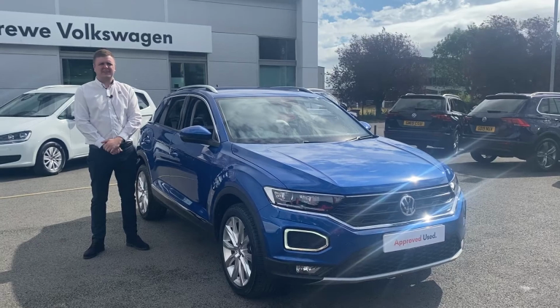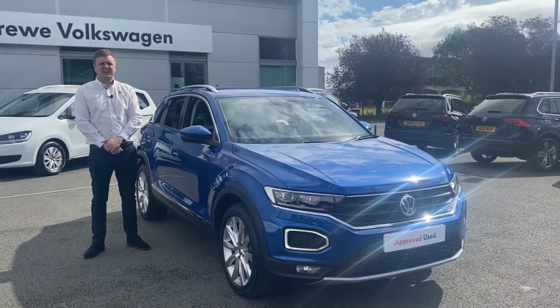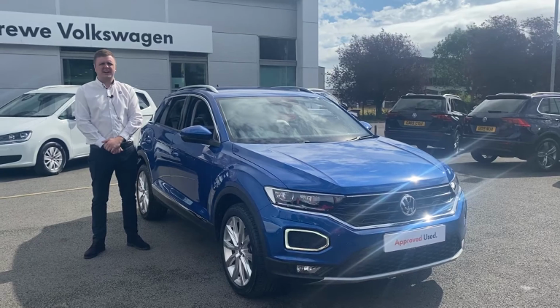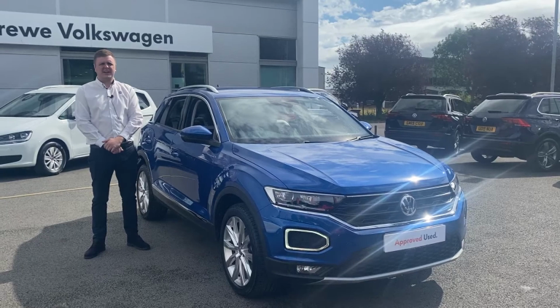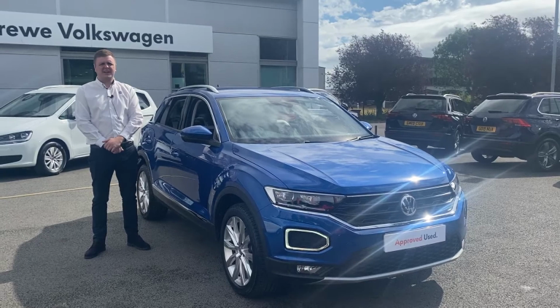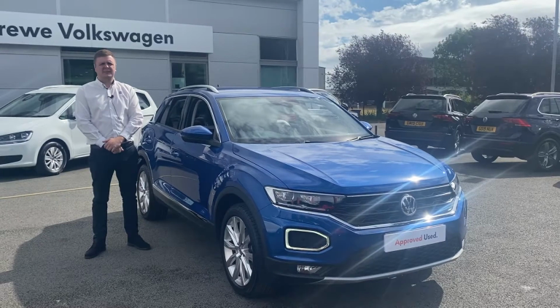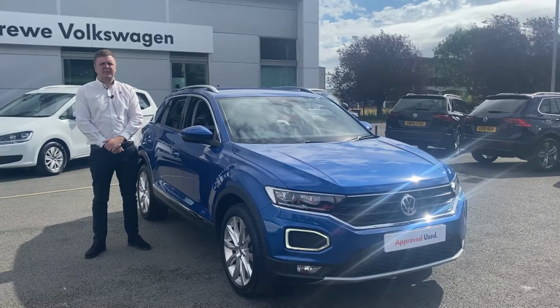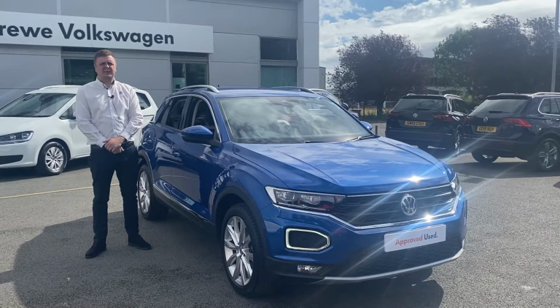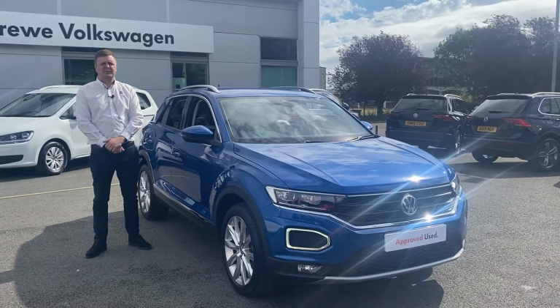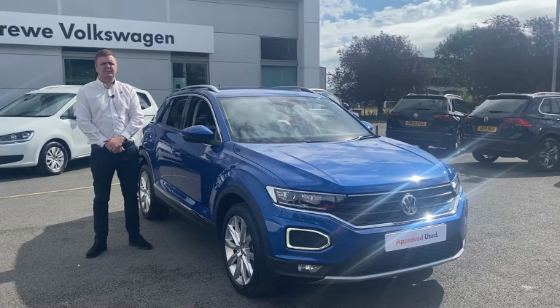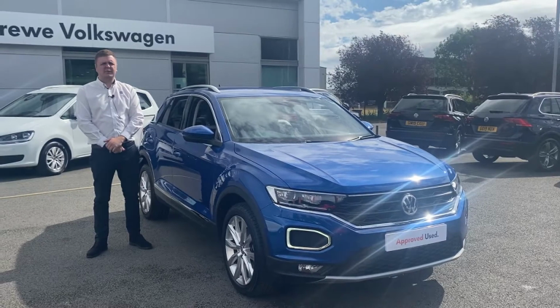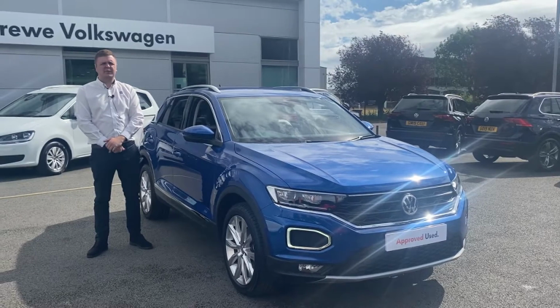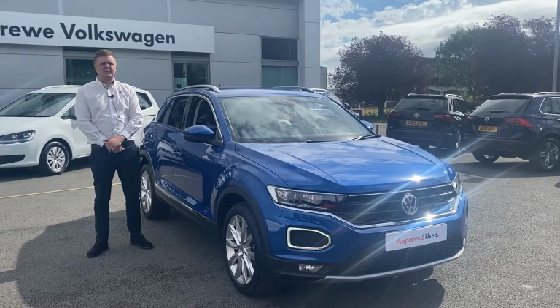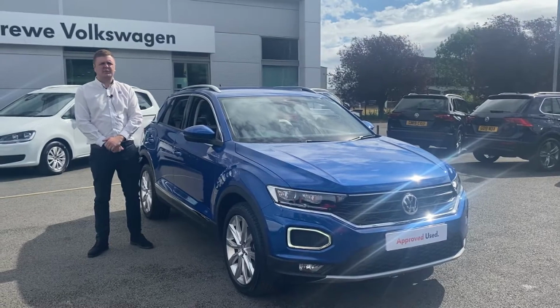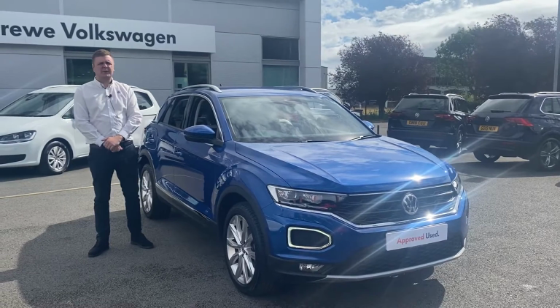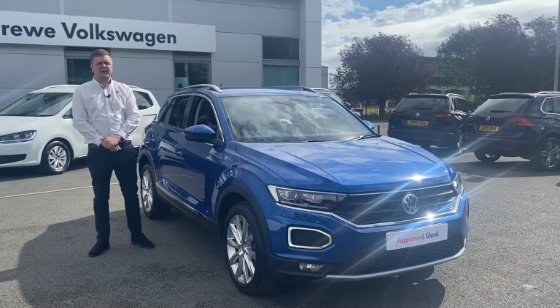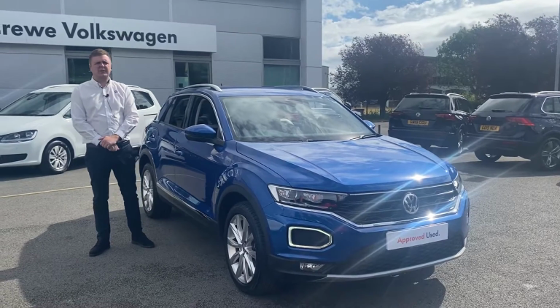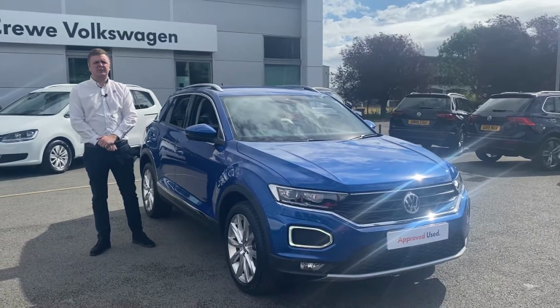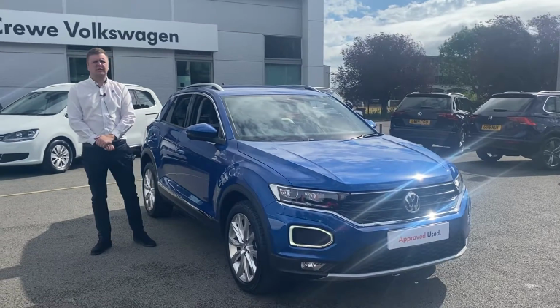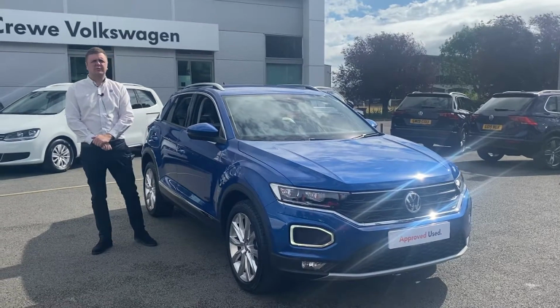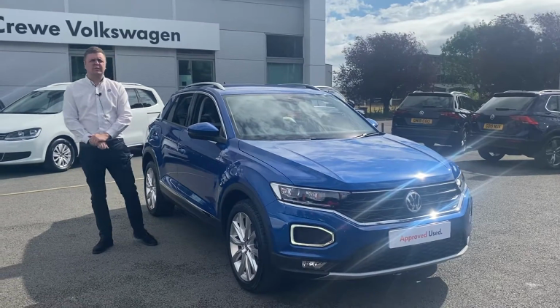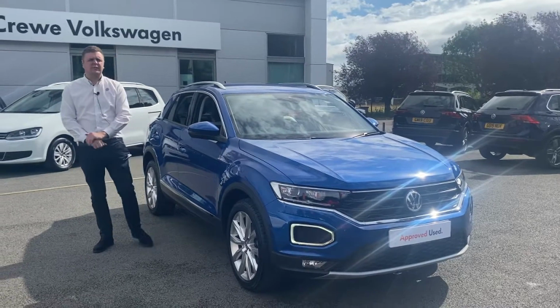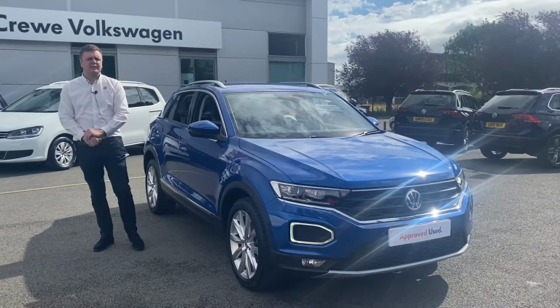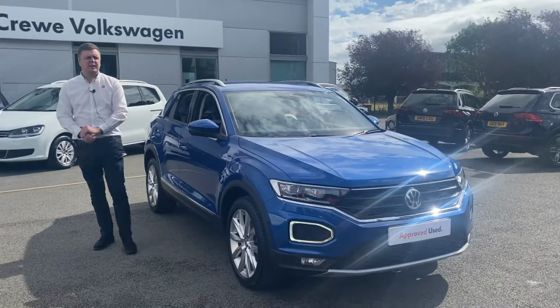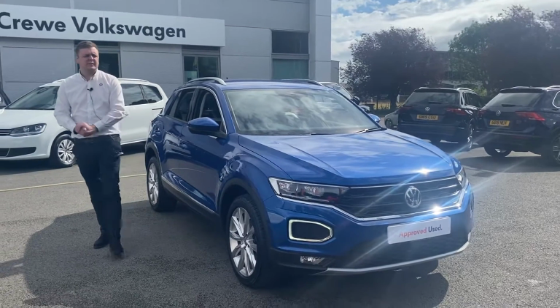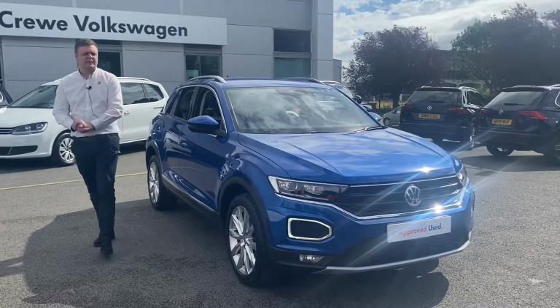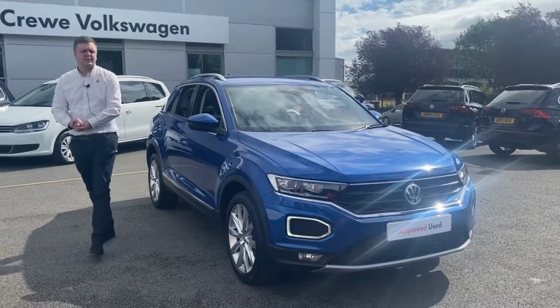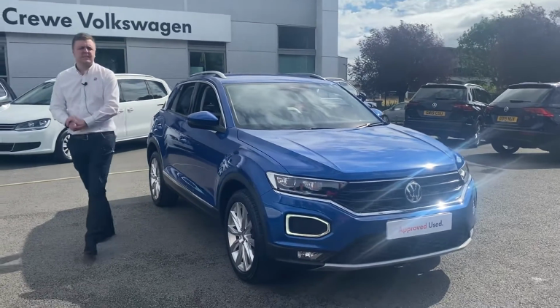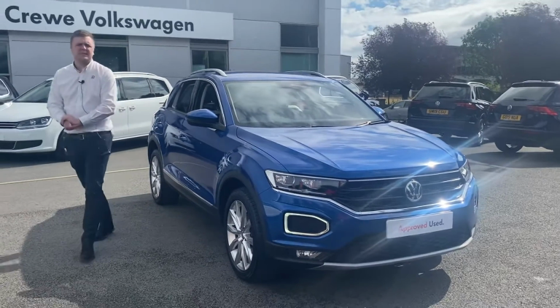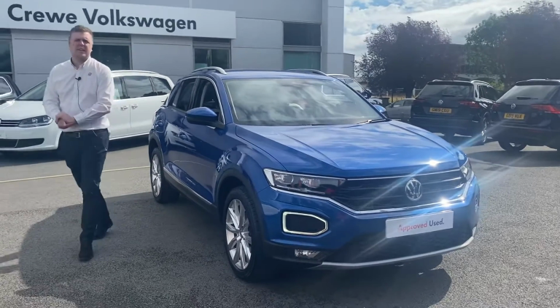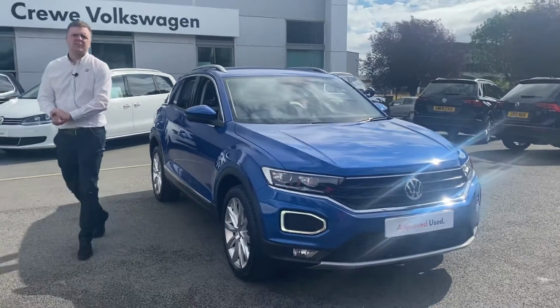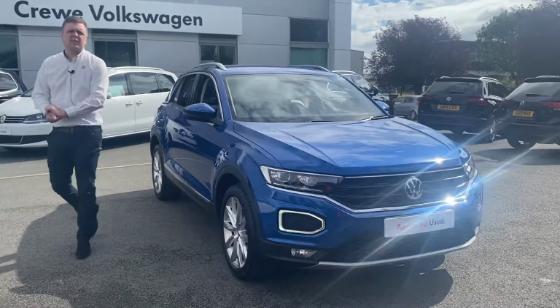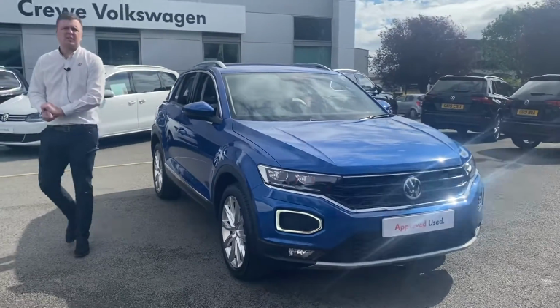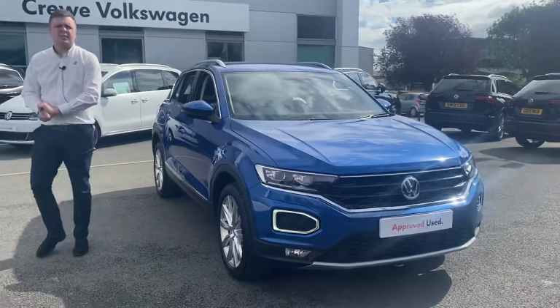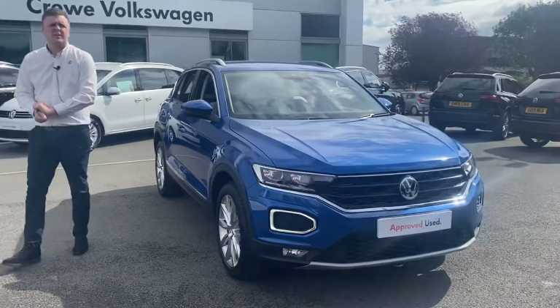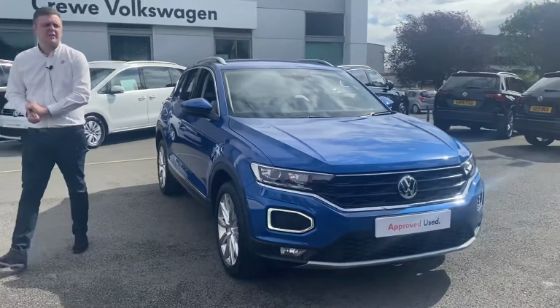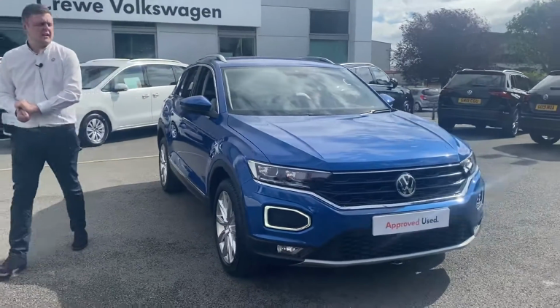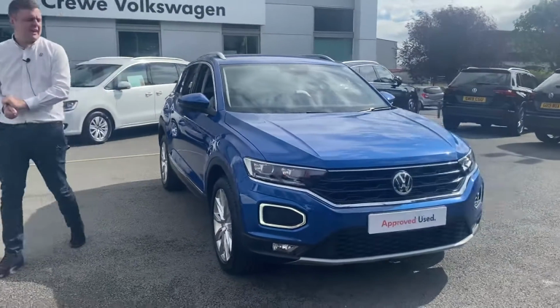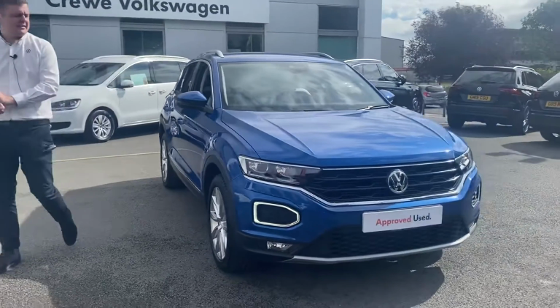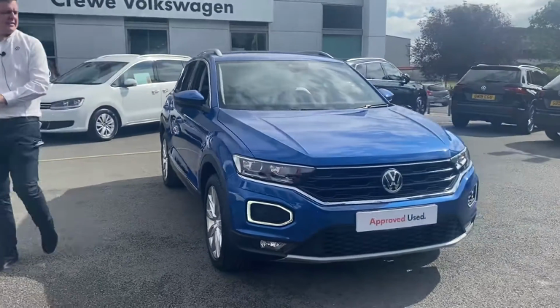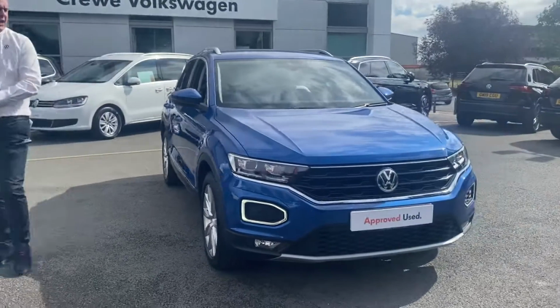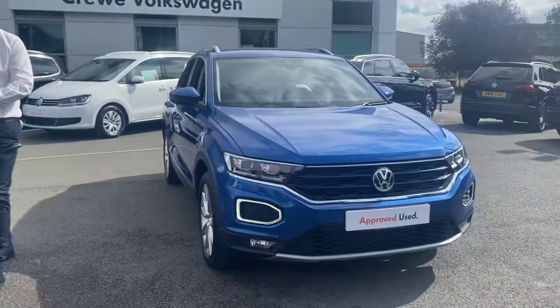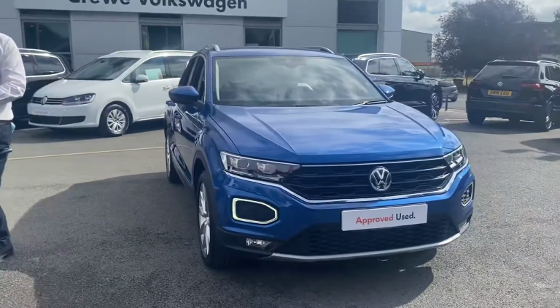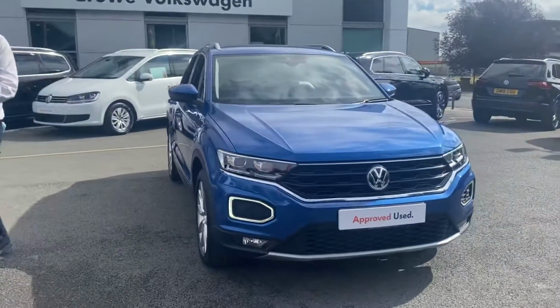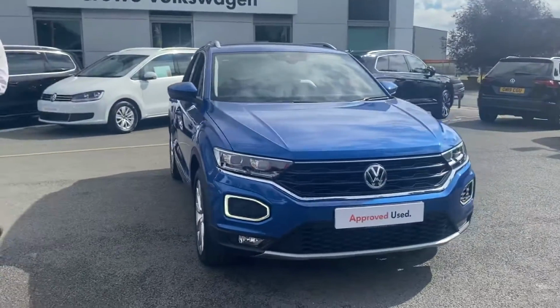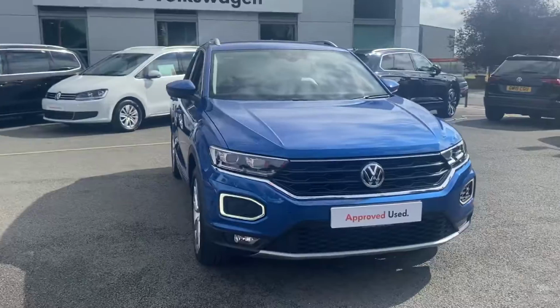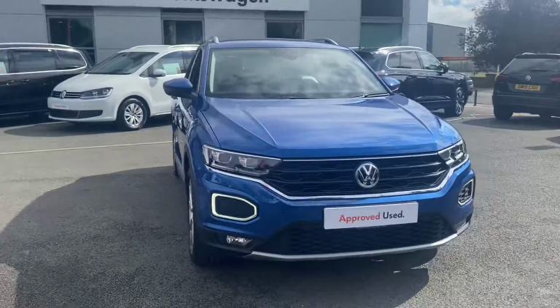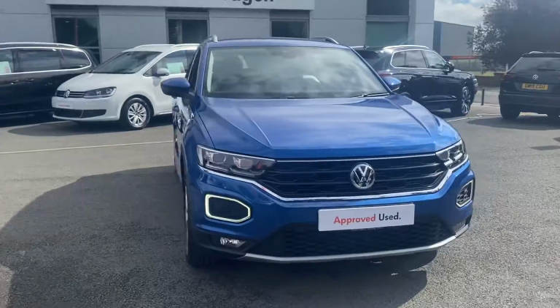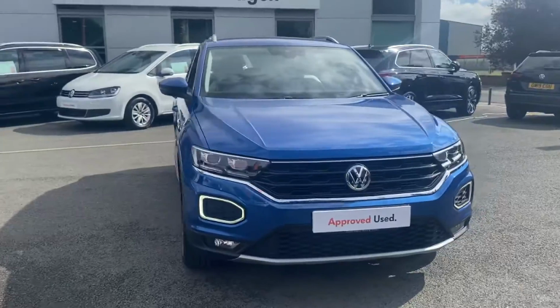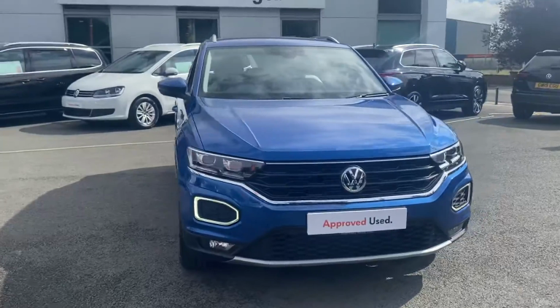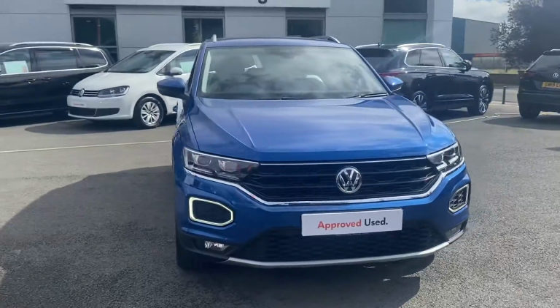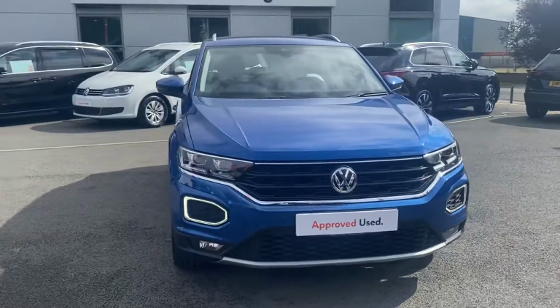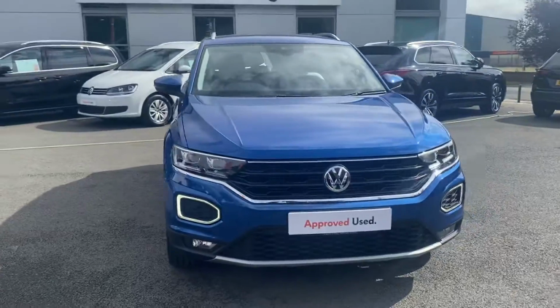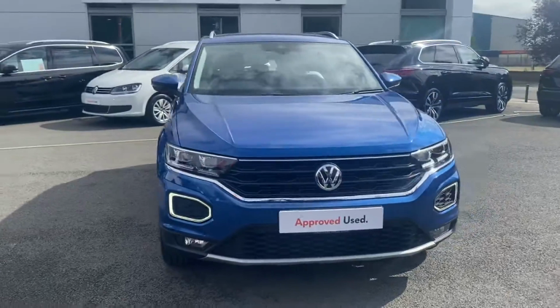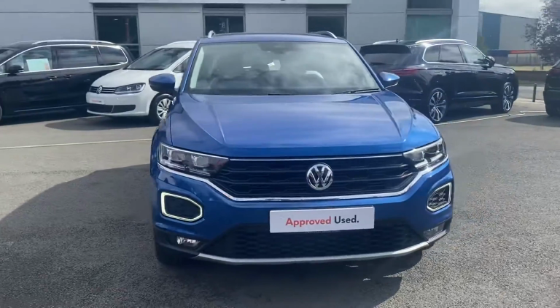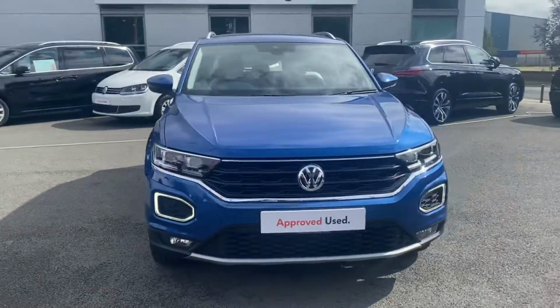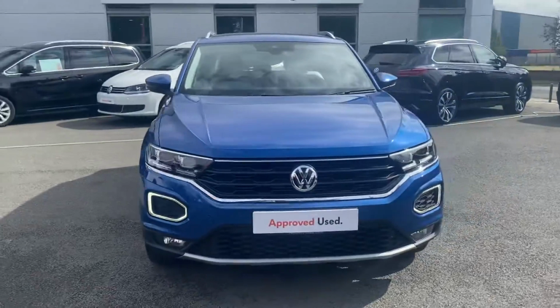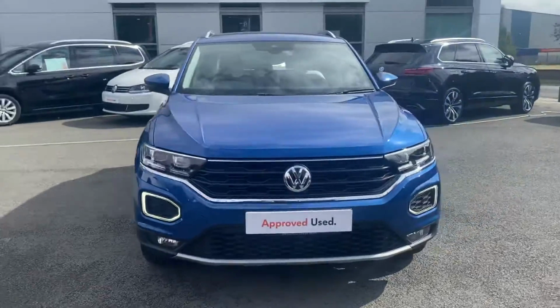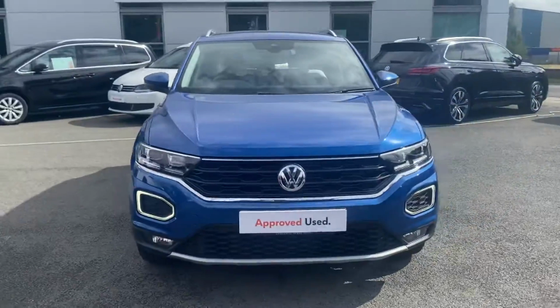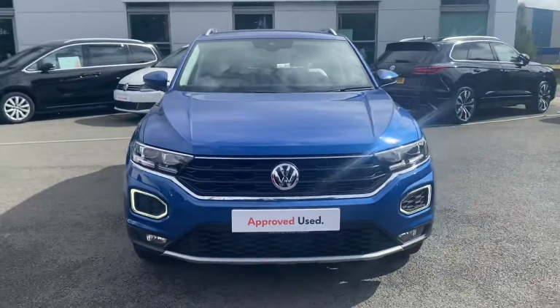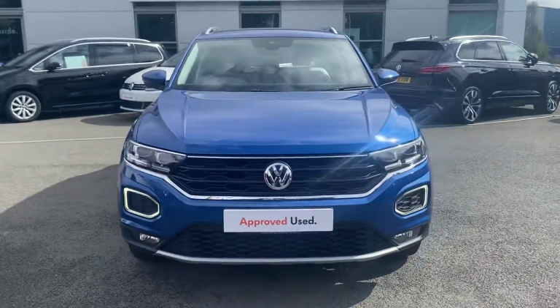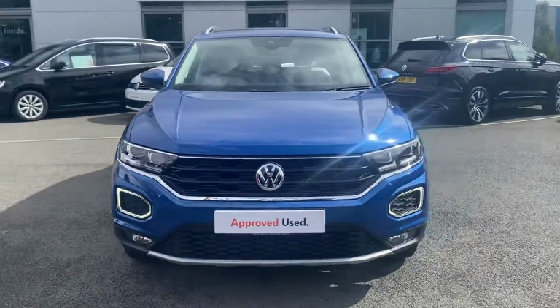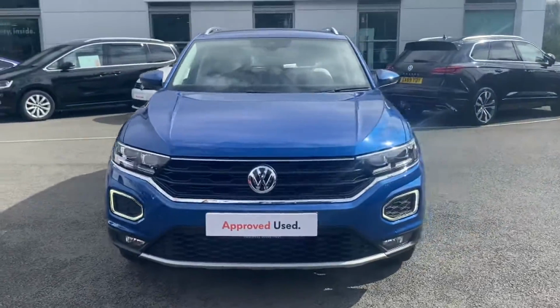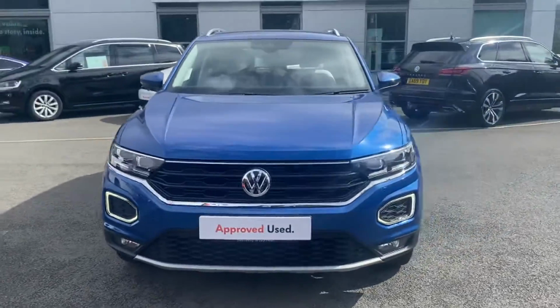Hi guys, welcome to Crew Volkswagen. Just a quick video on this lovely T-Roc SEL we've got for sale — it's a 1.5 petrol manual.